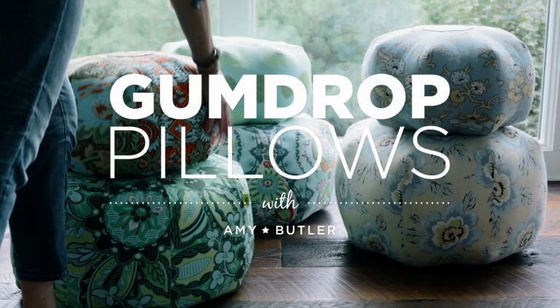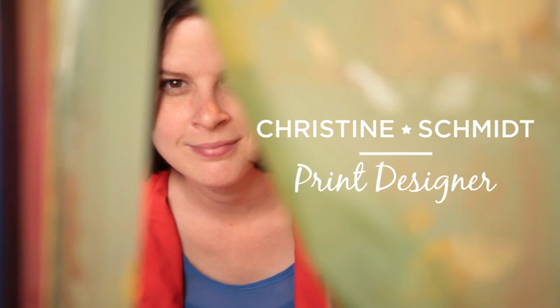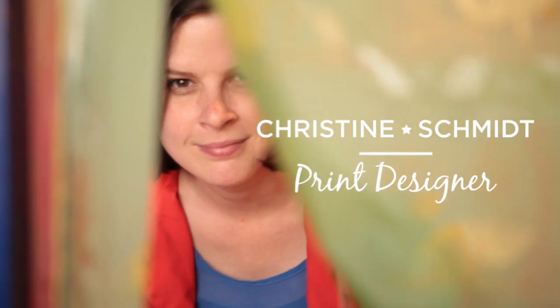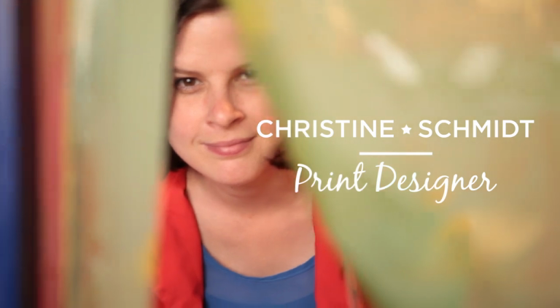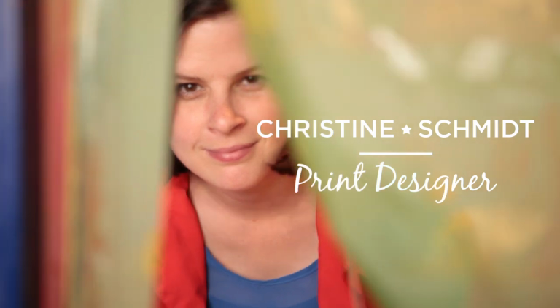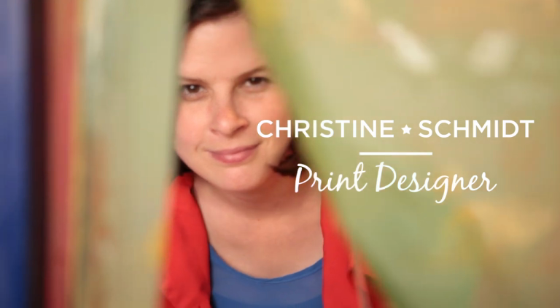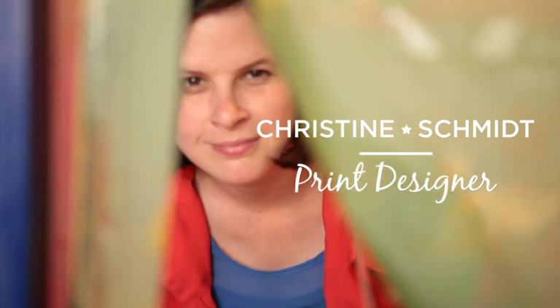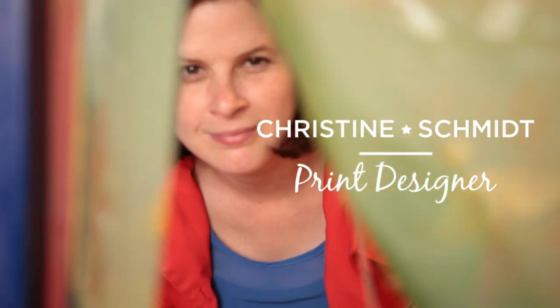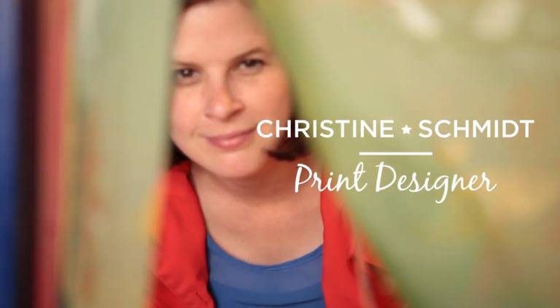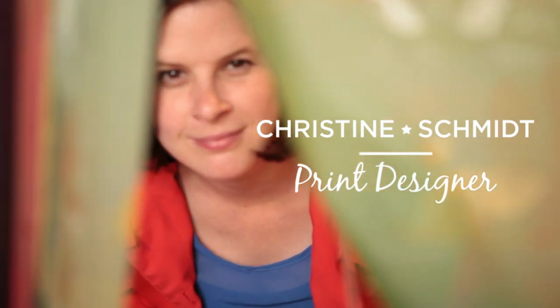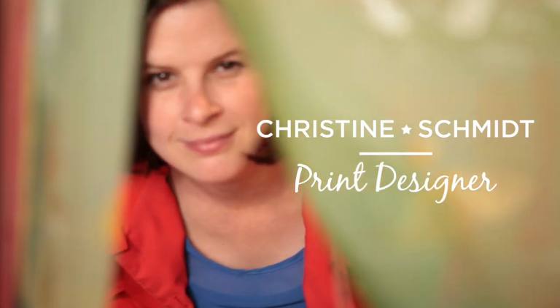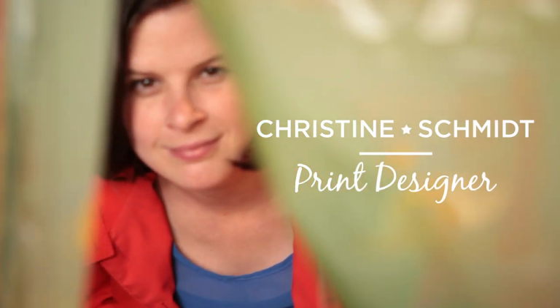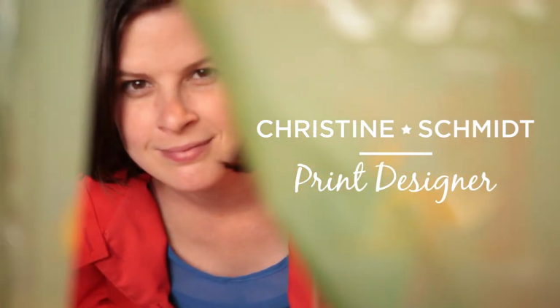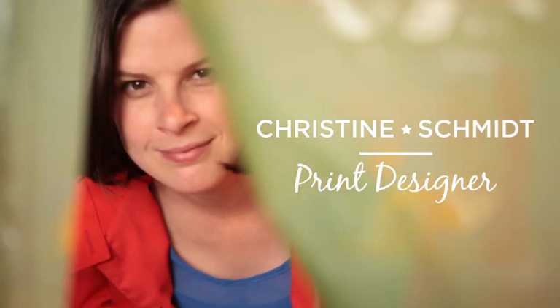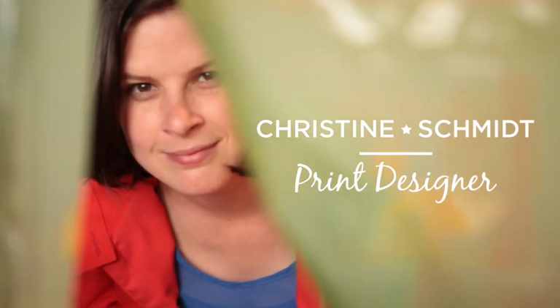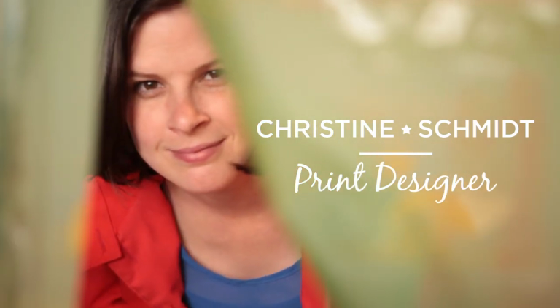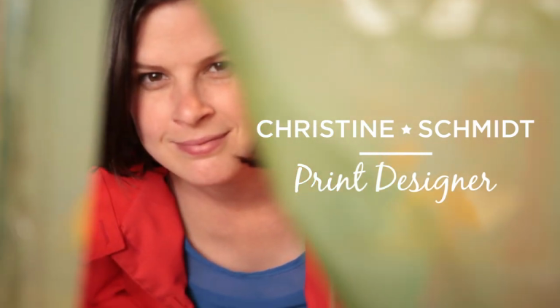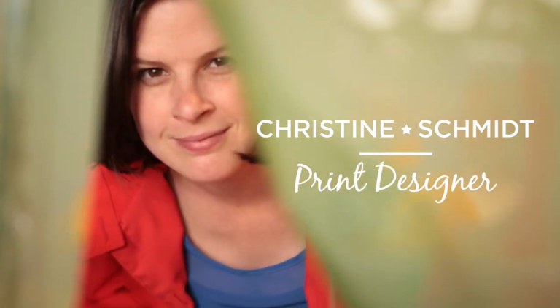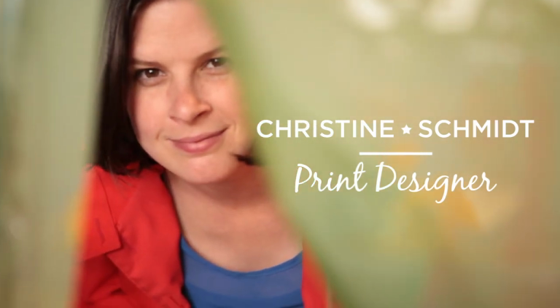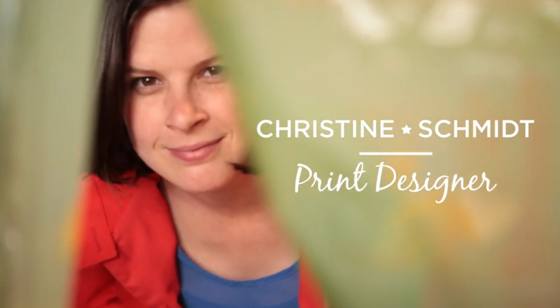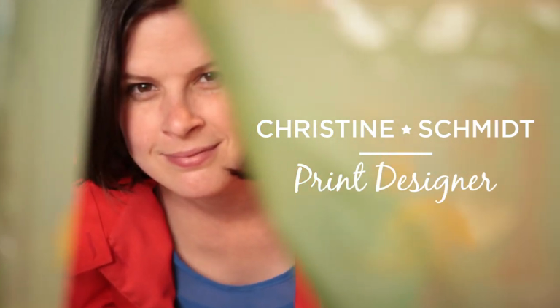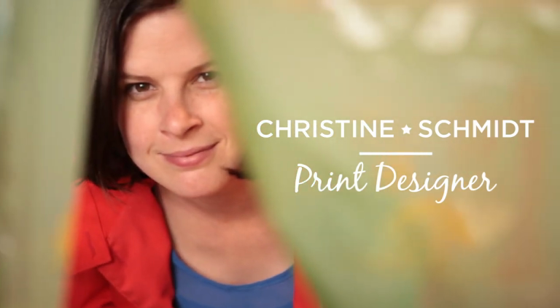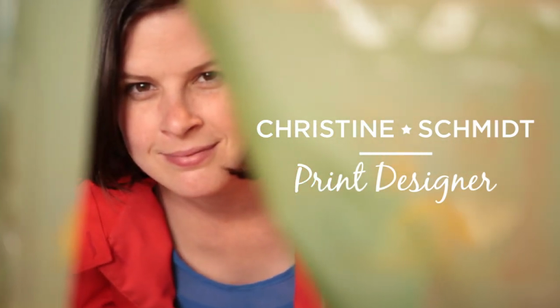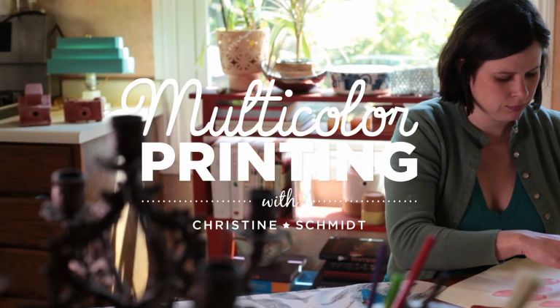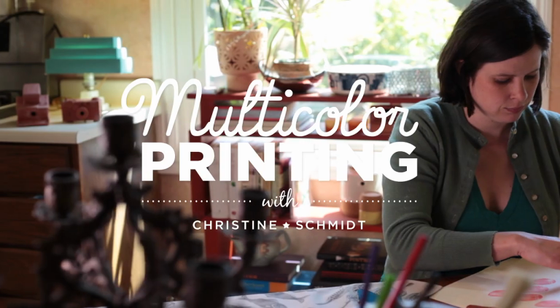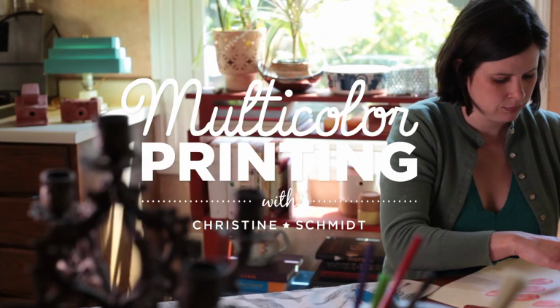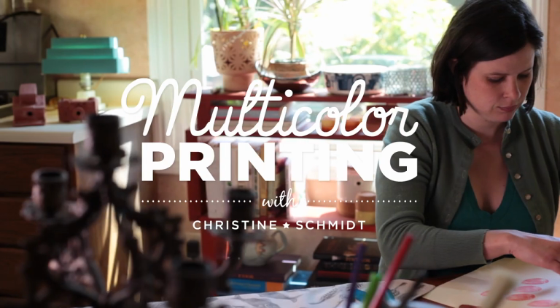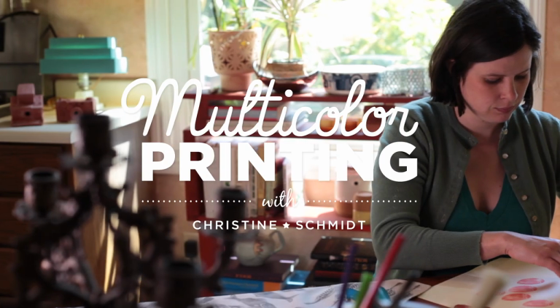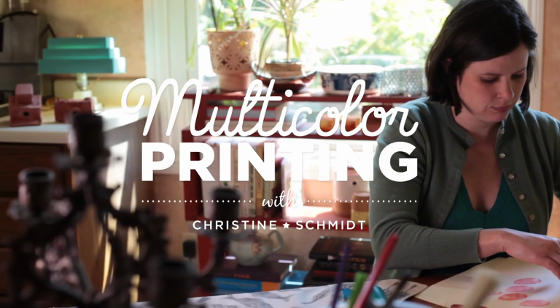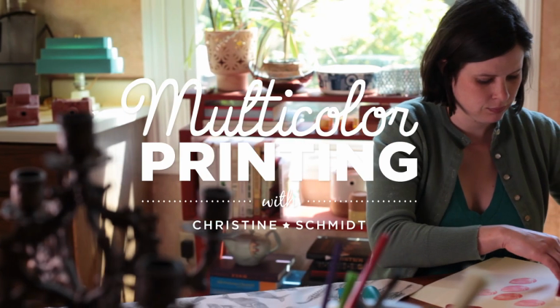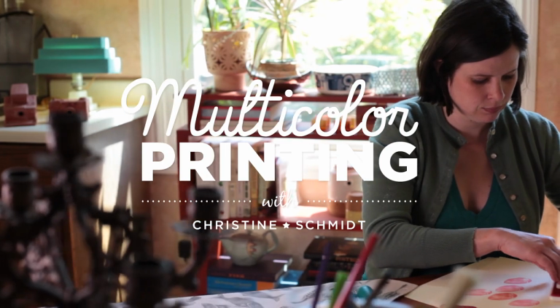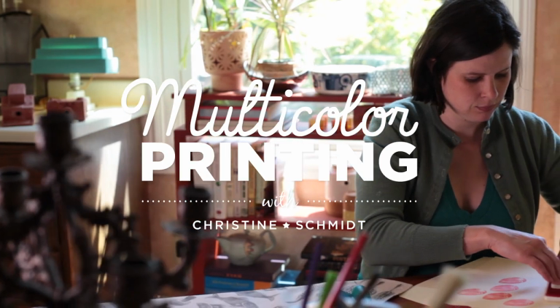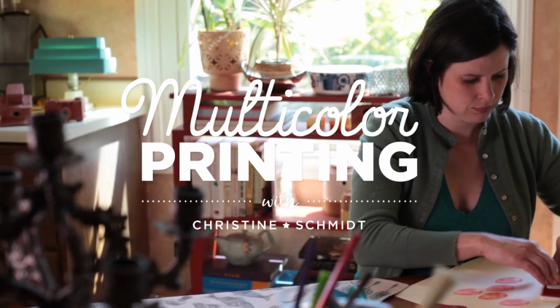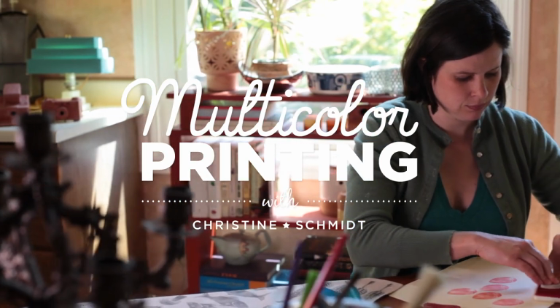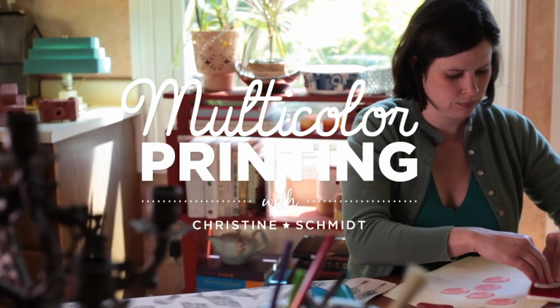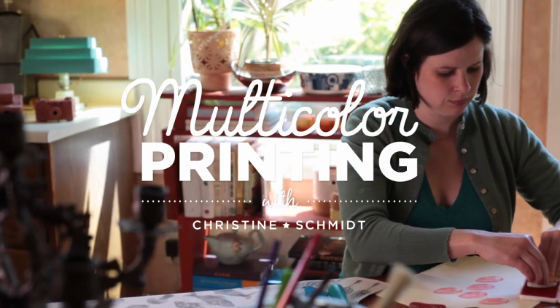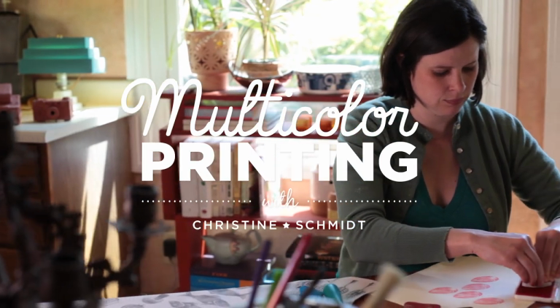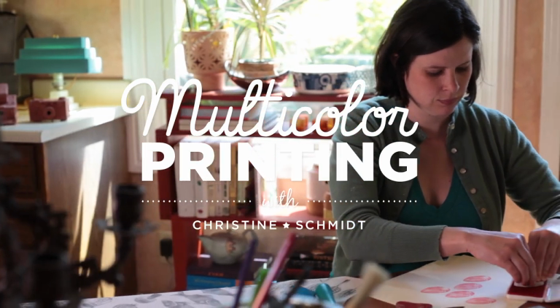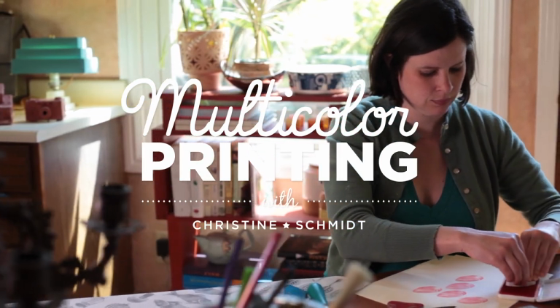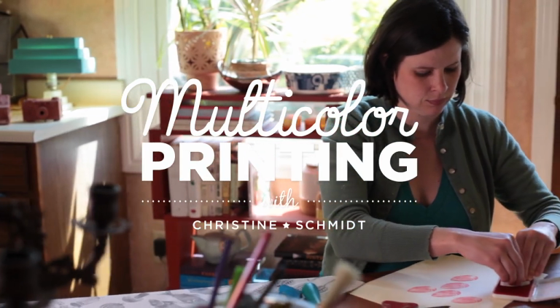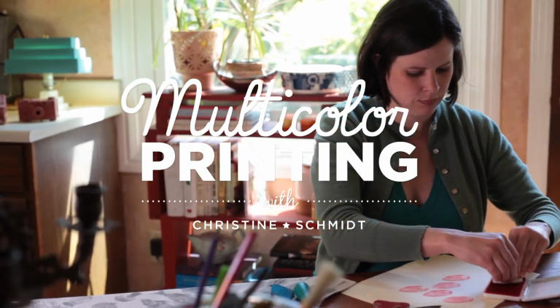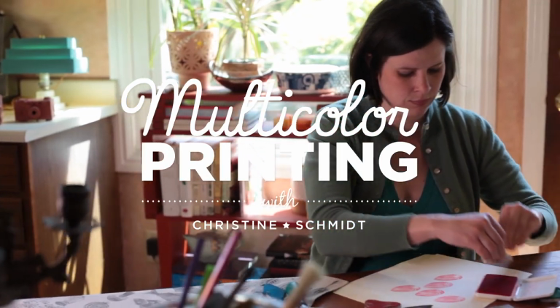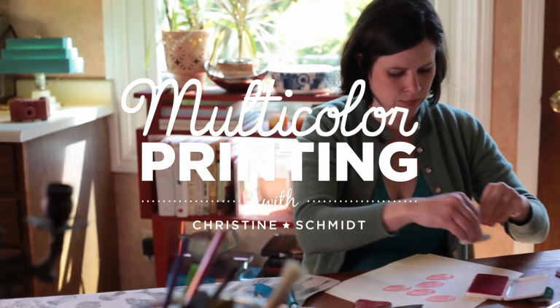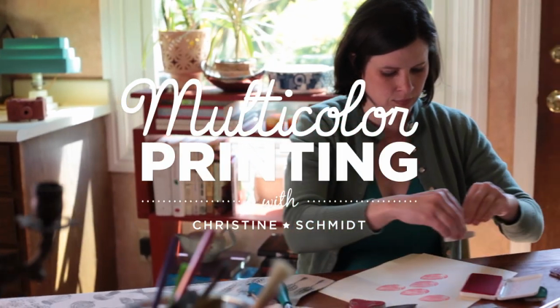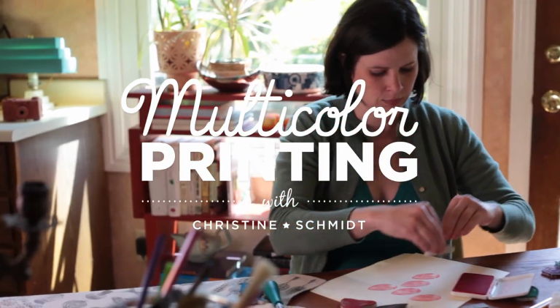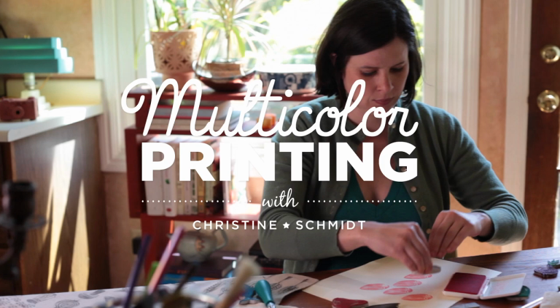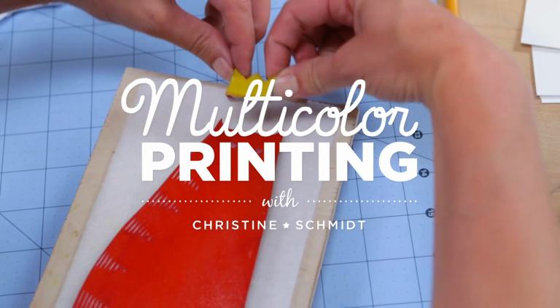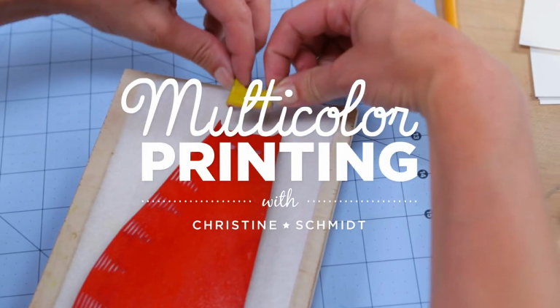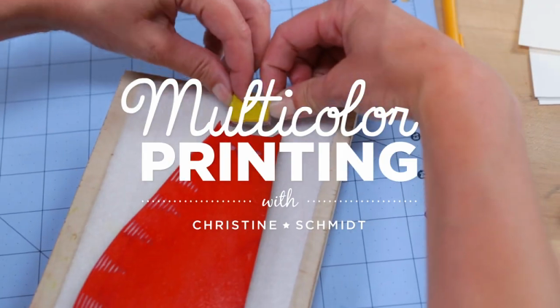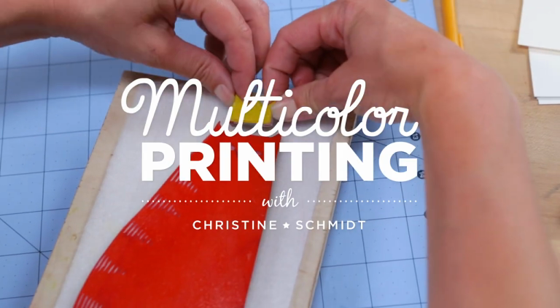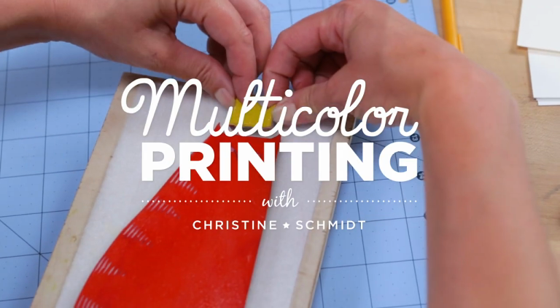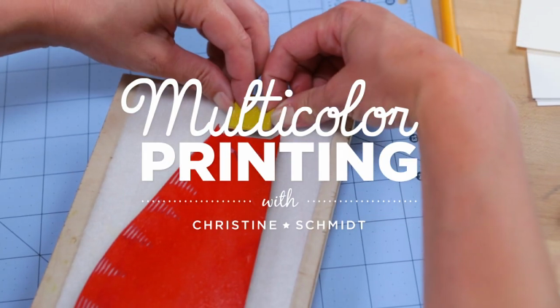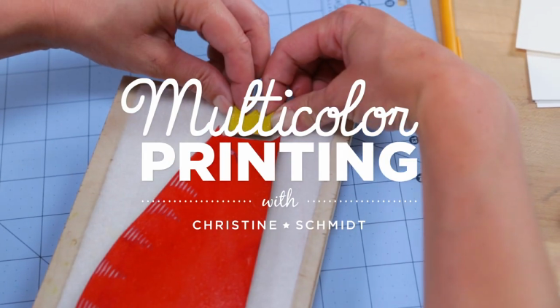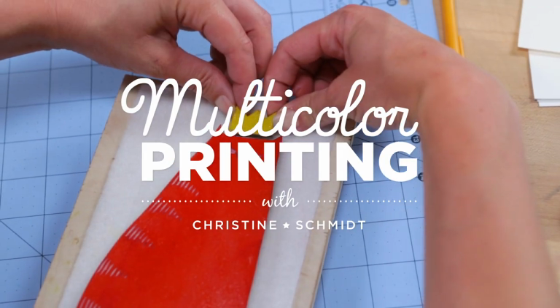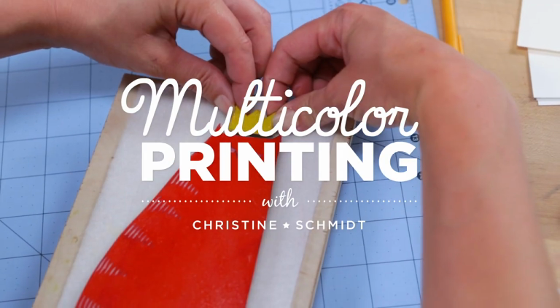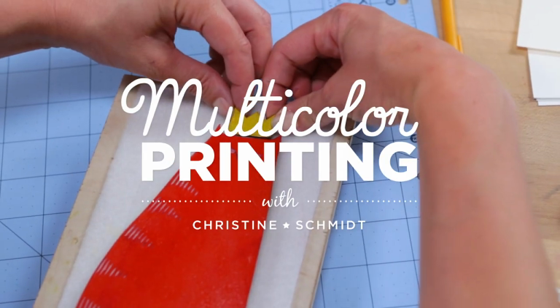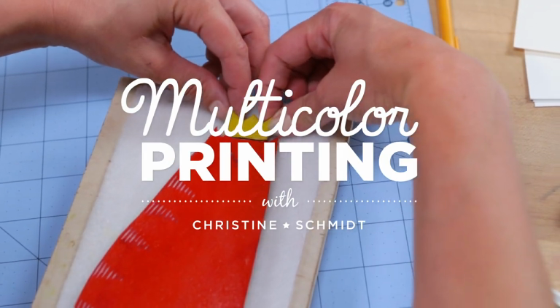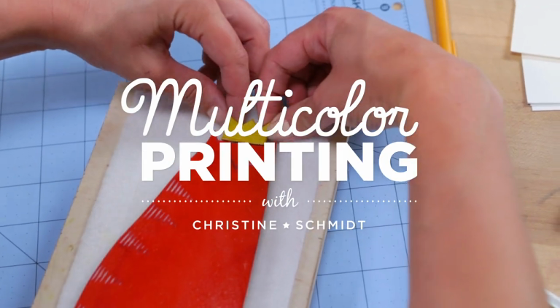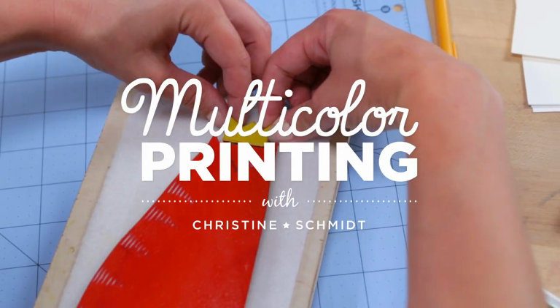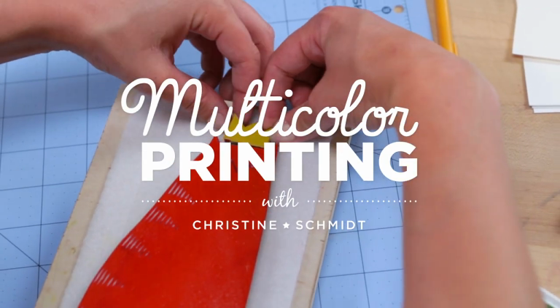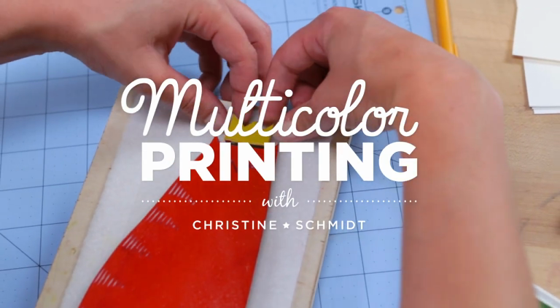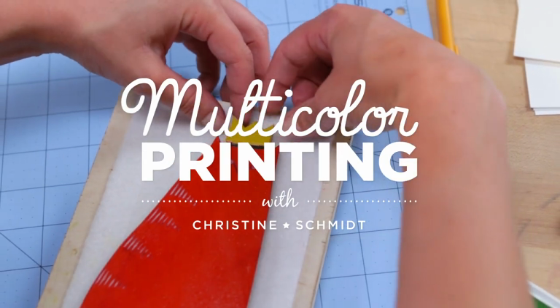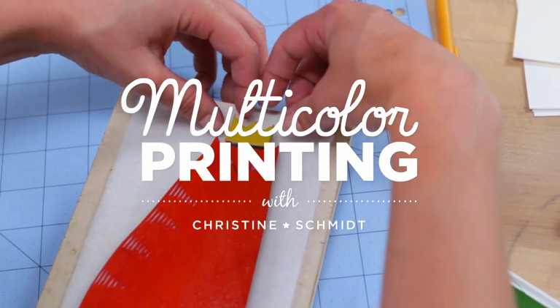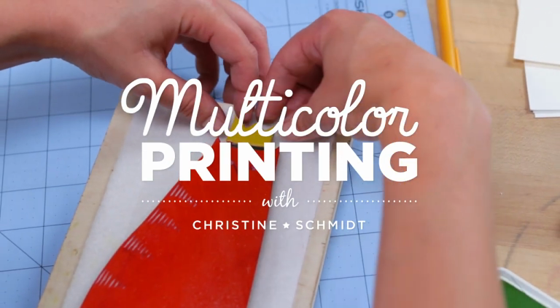I'm going to show you how to carve your own jumbo custom rubber stamps and print multiple stamps at once with multiple colors all at the same time.